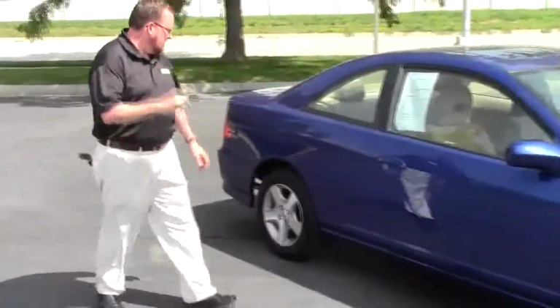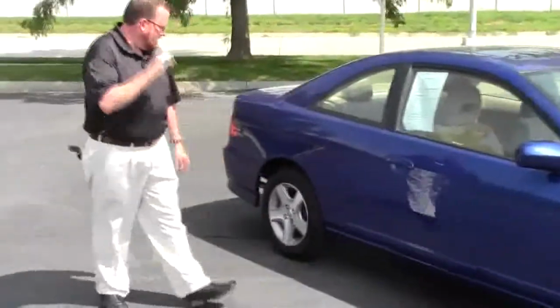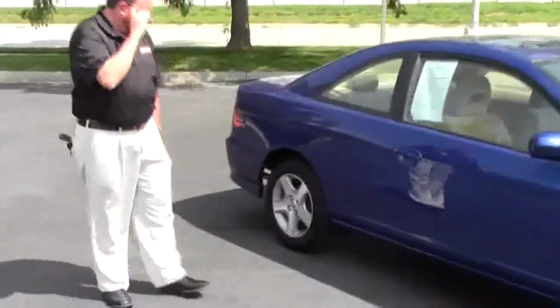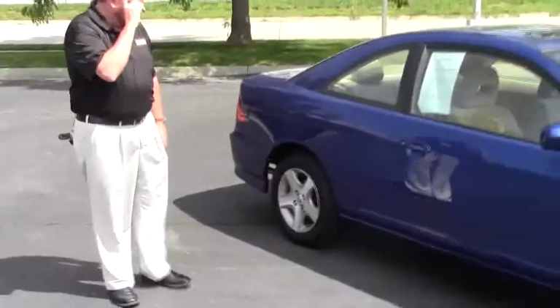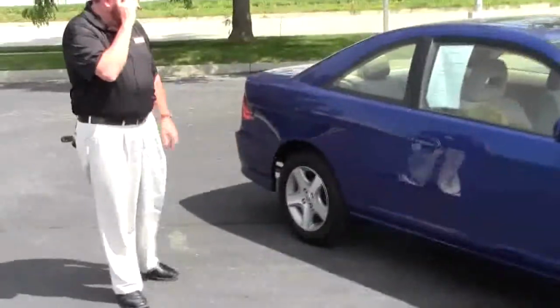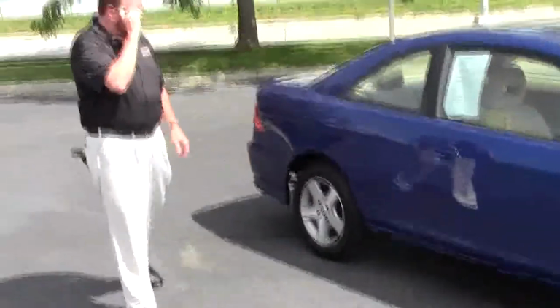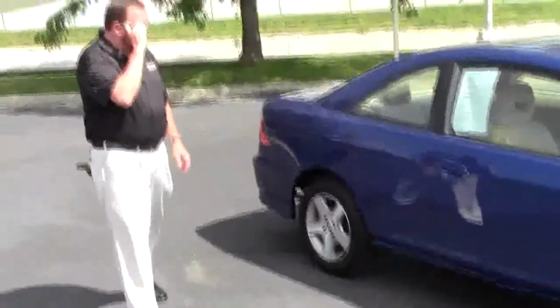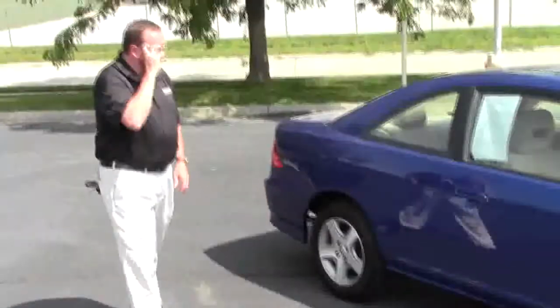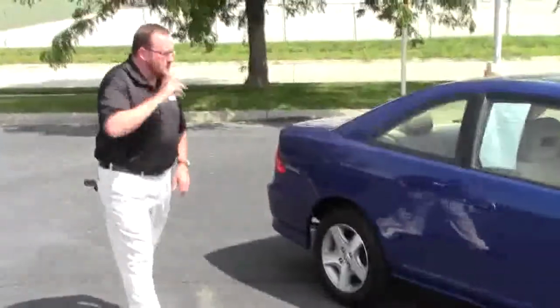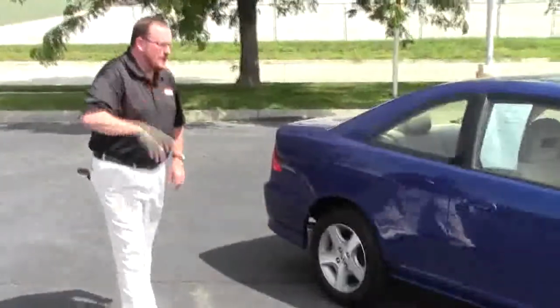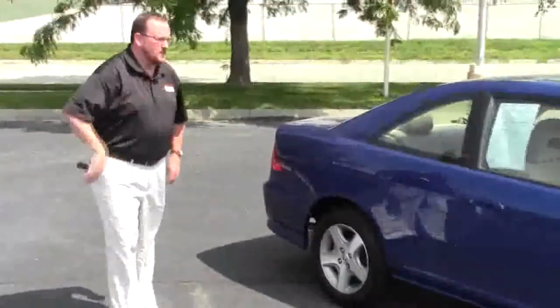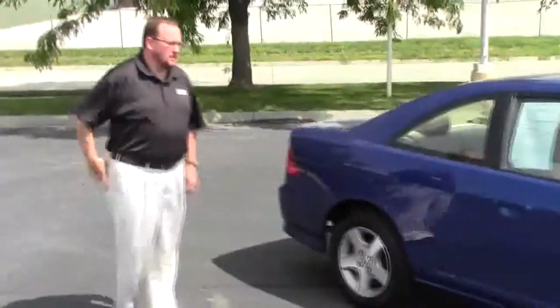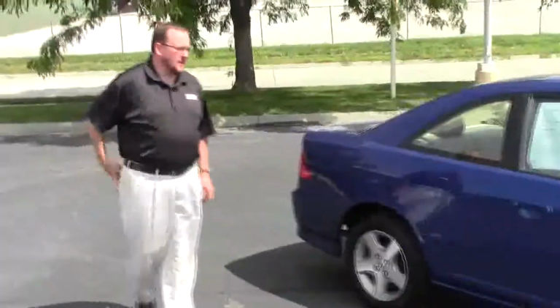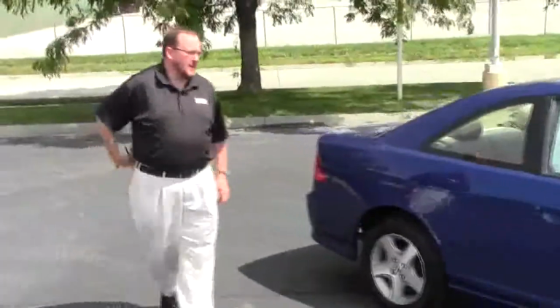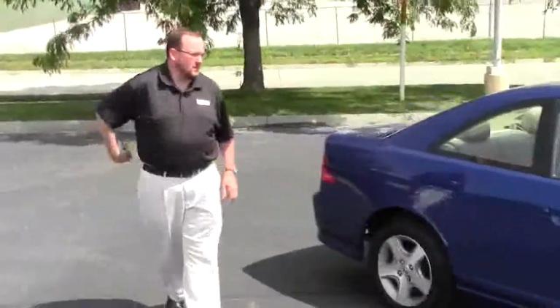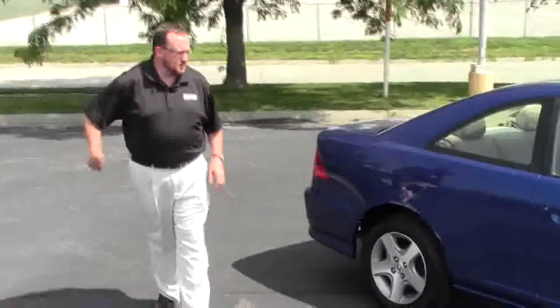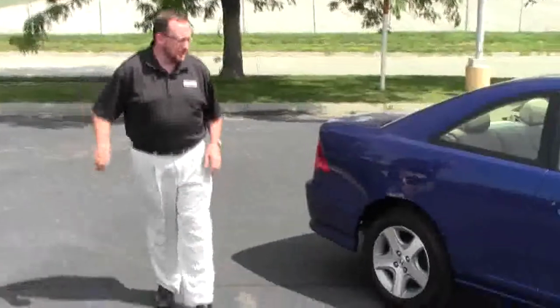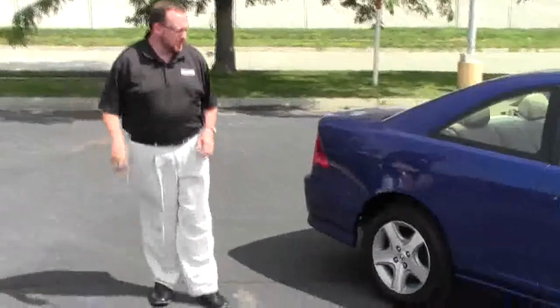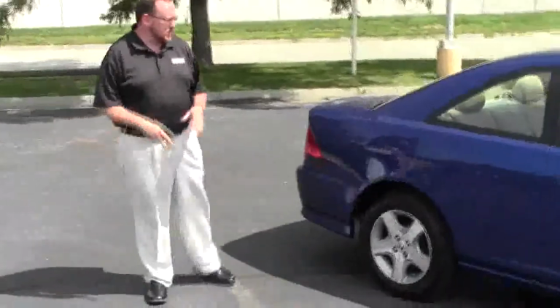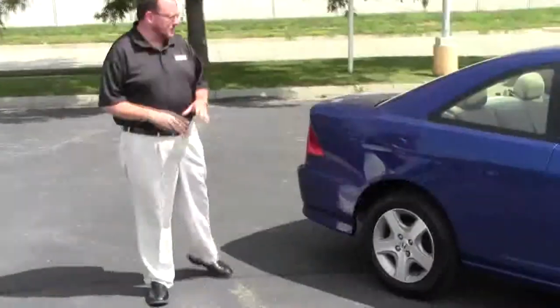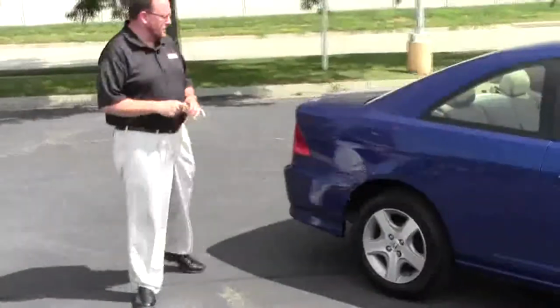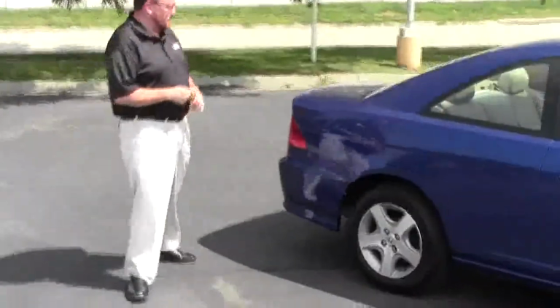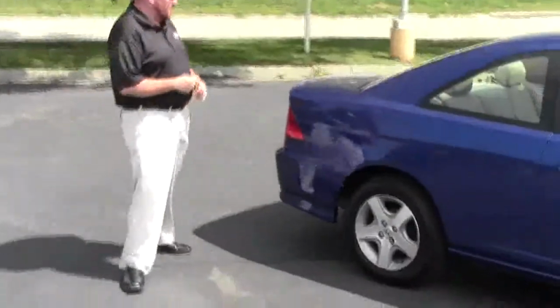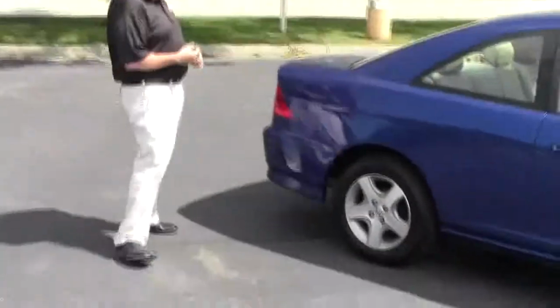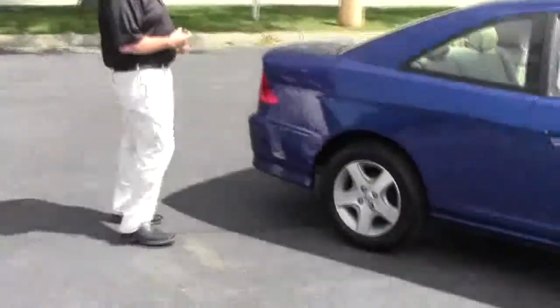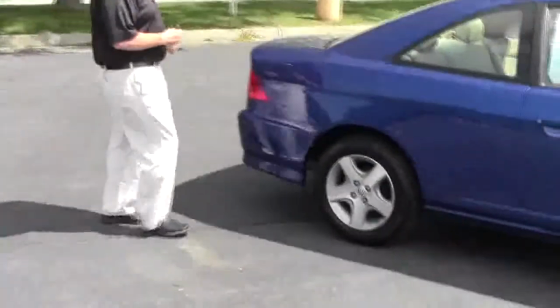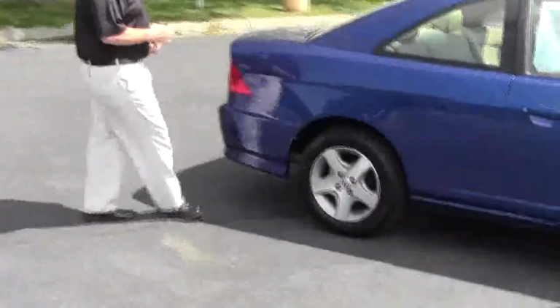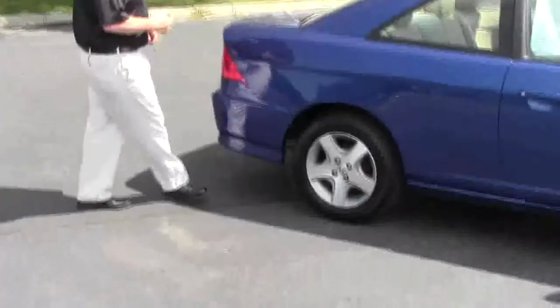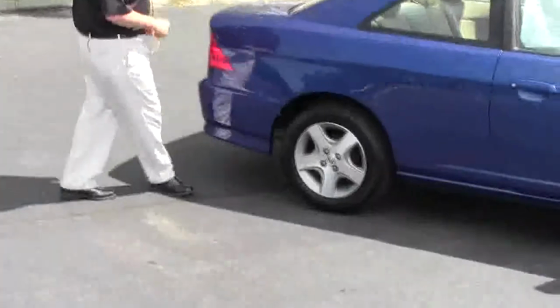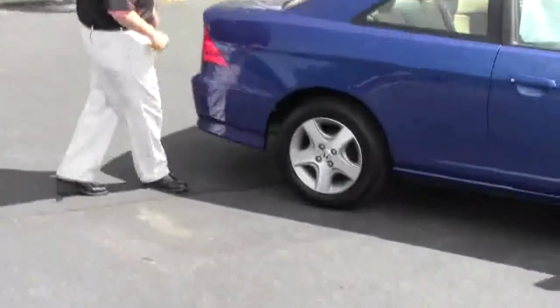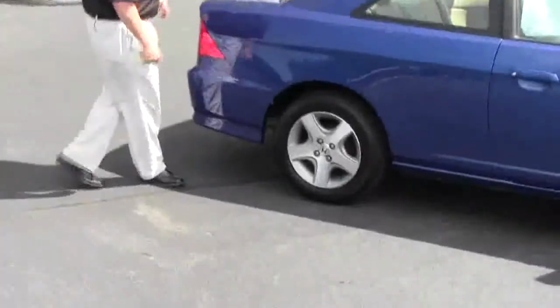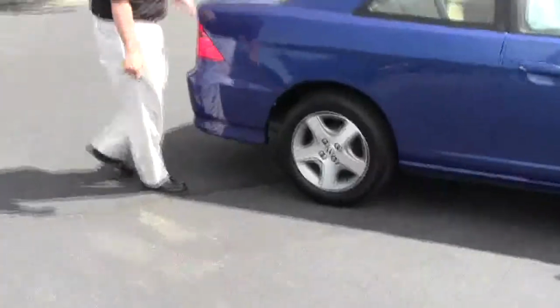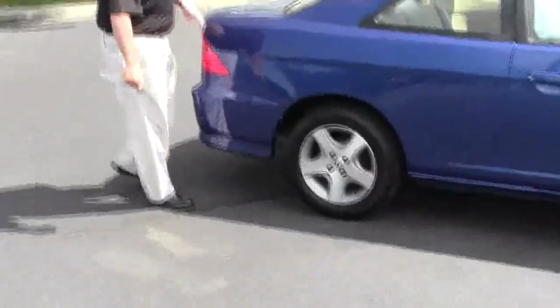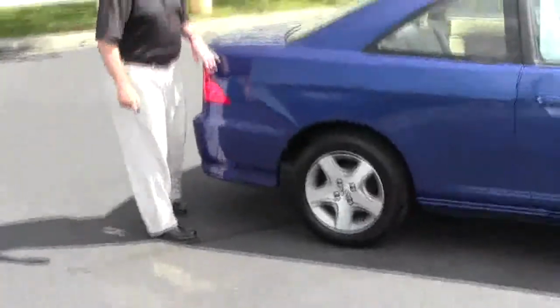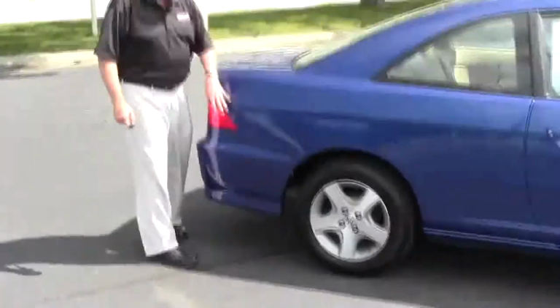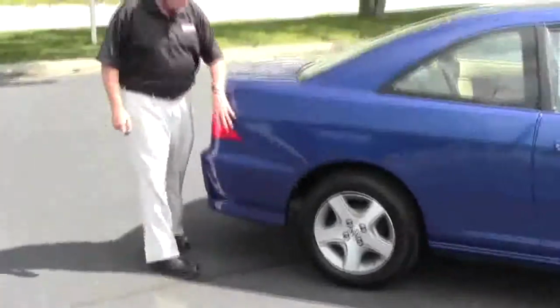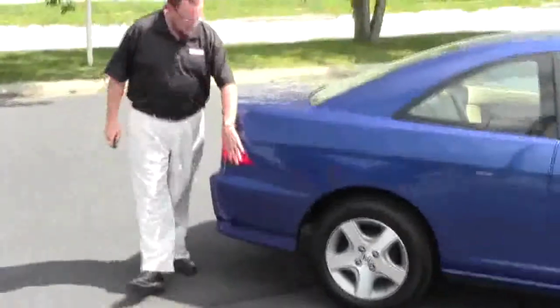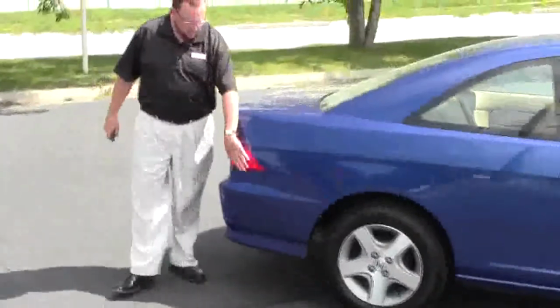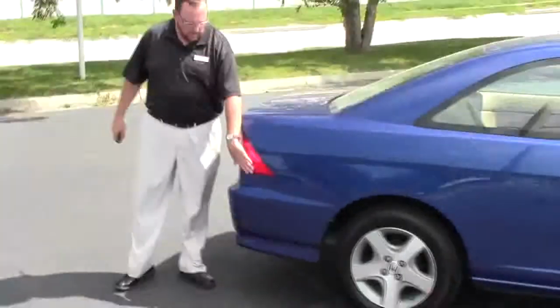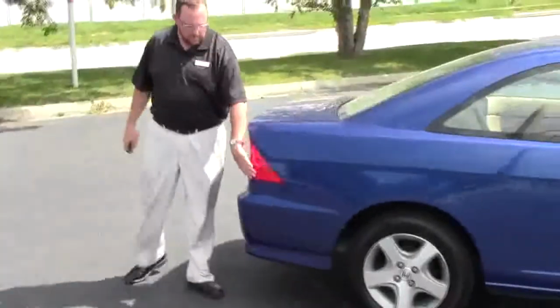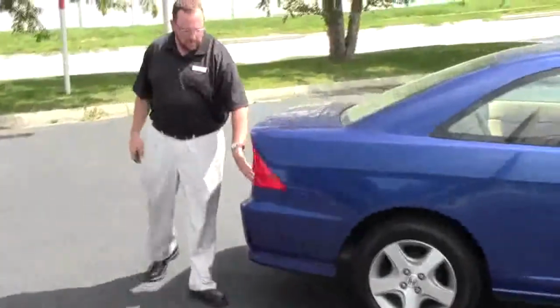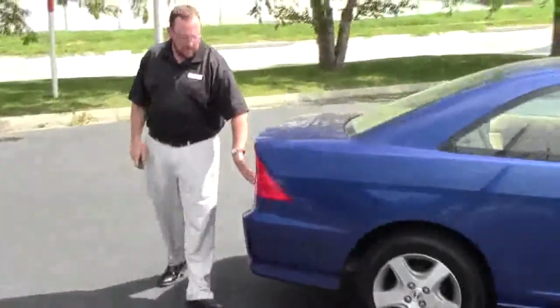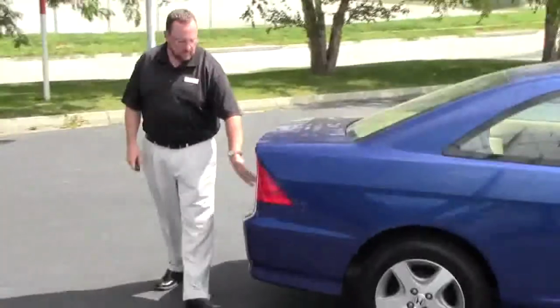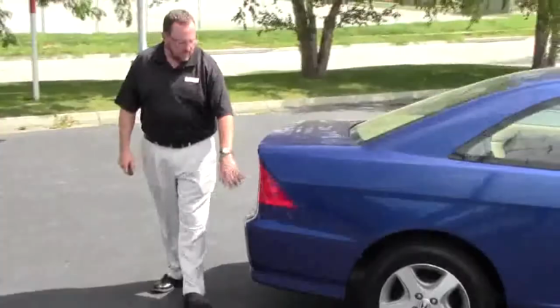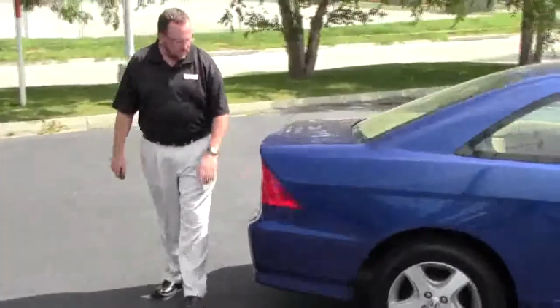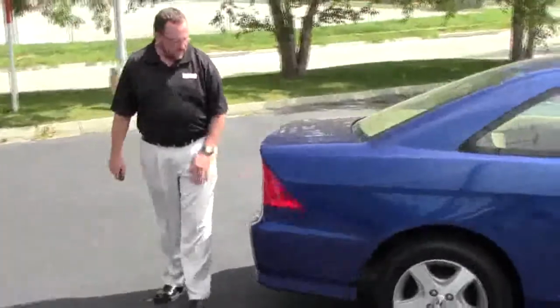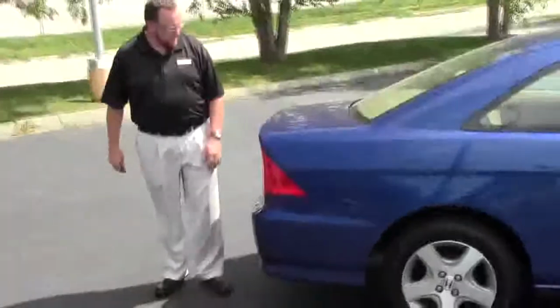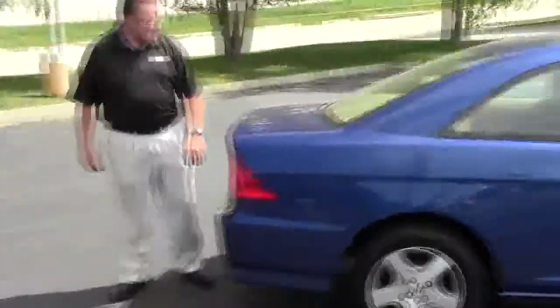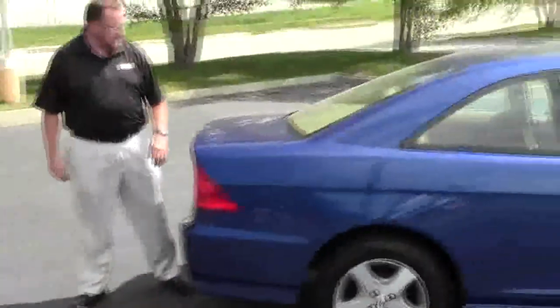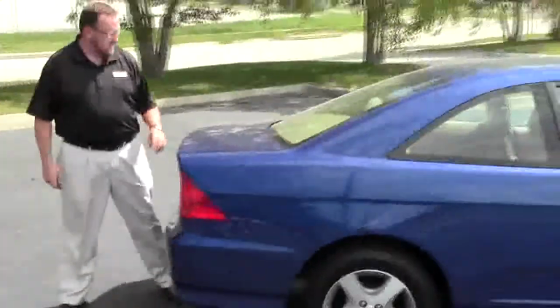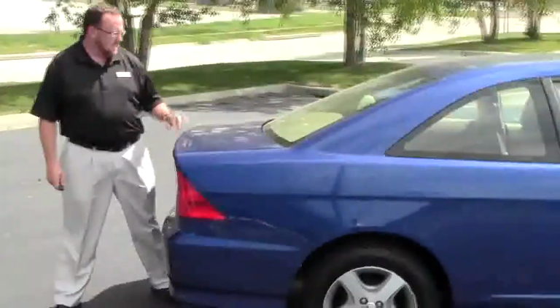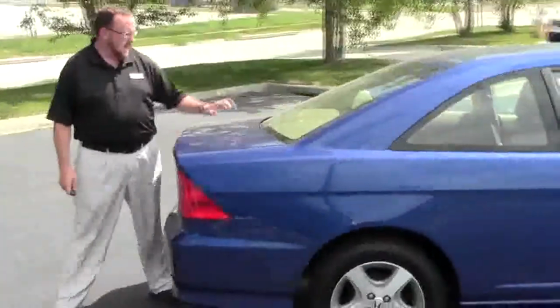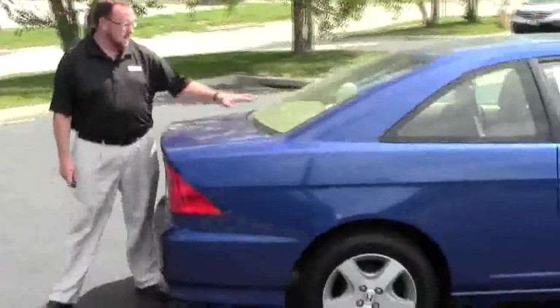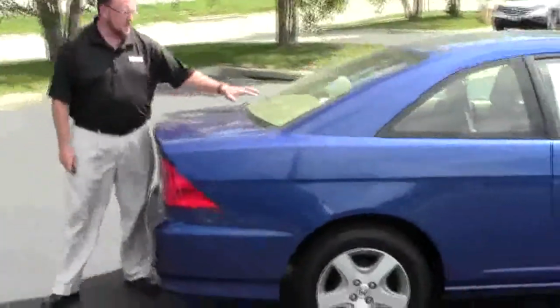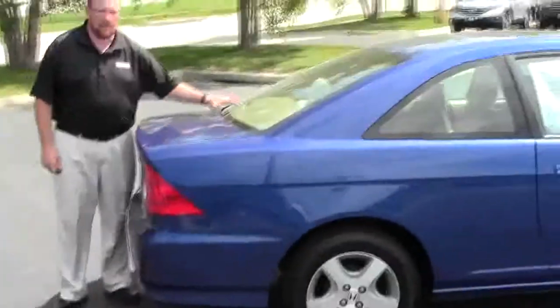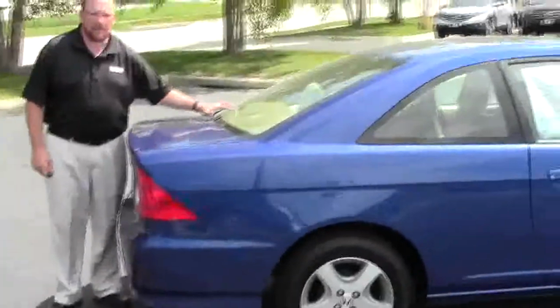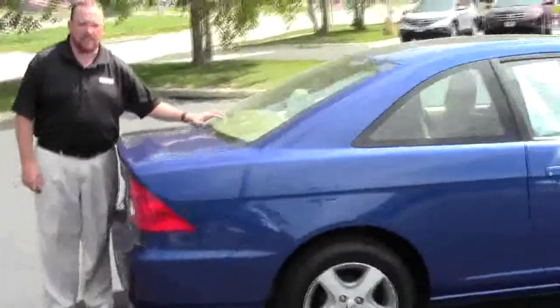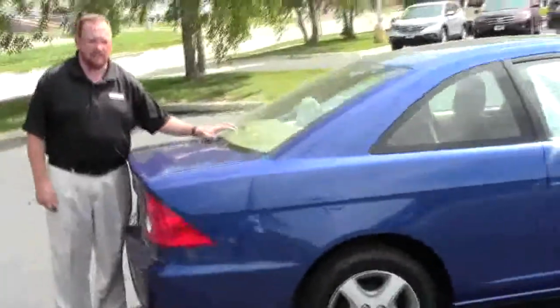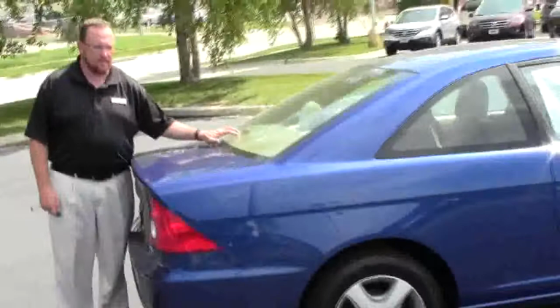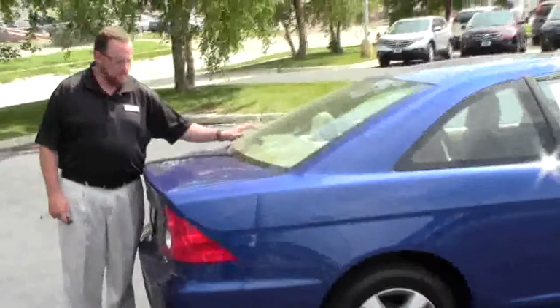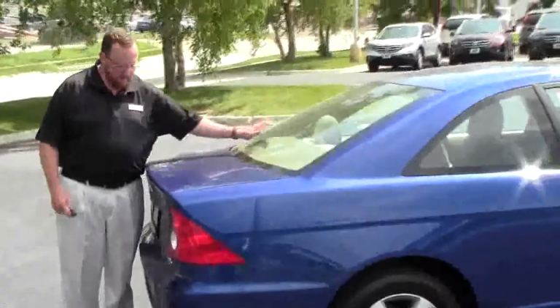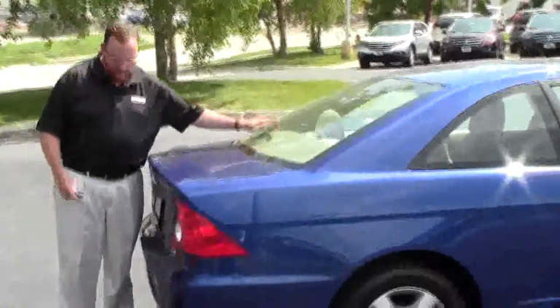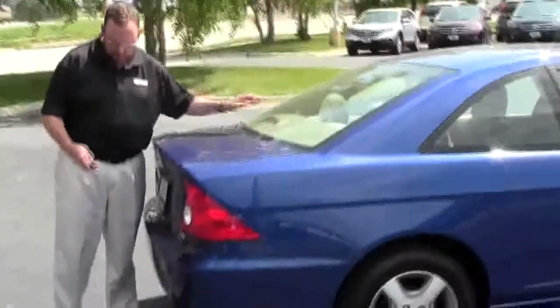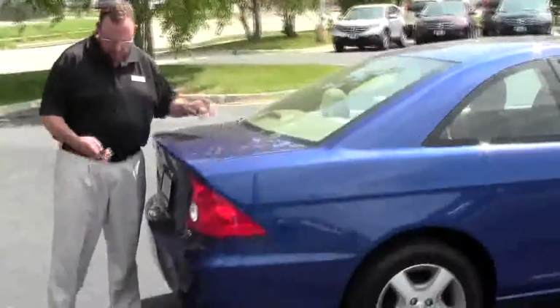This car has passed our mechanical inspection and comes with our 60-day warranty. You have your wraparound tail lights, high mount brake light, and rear window defrost.